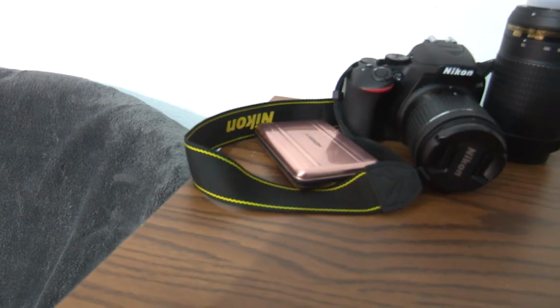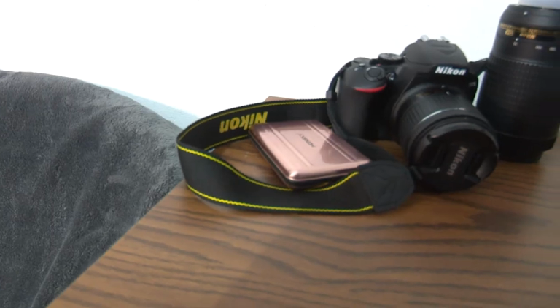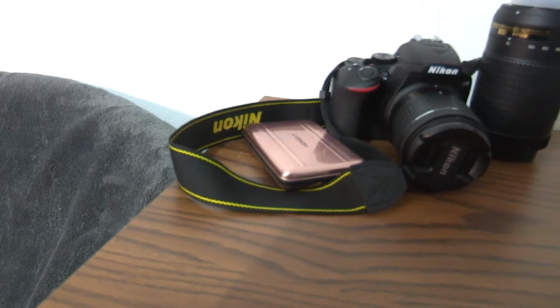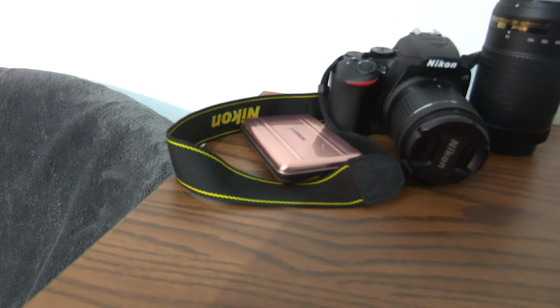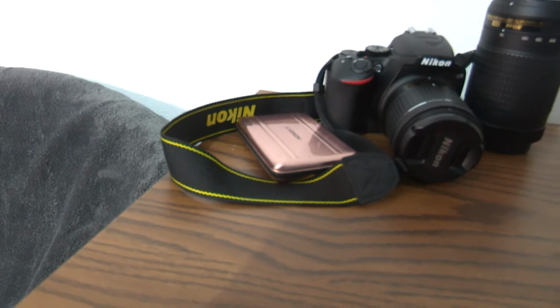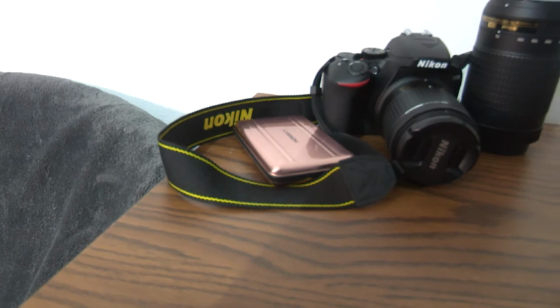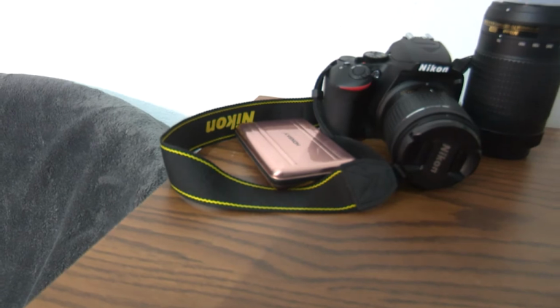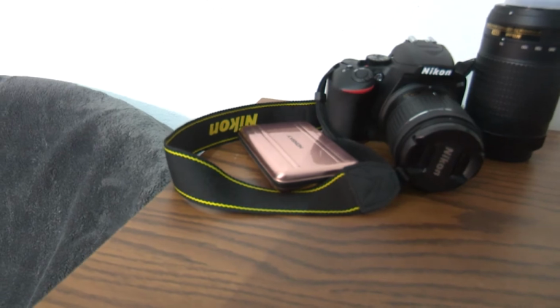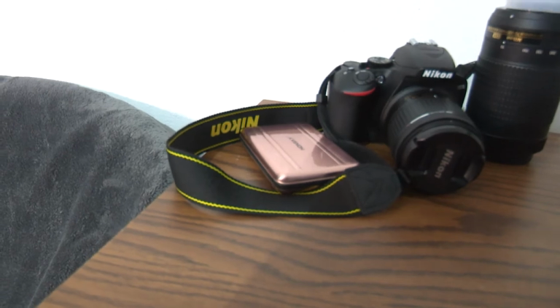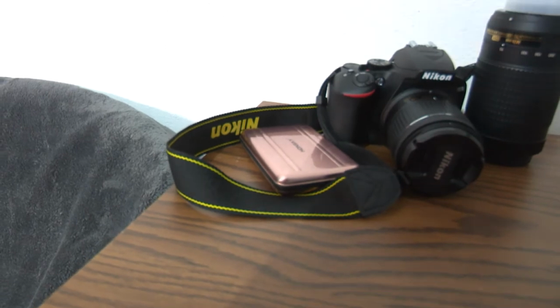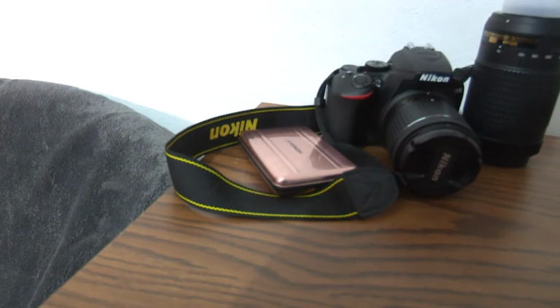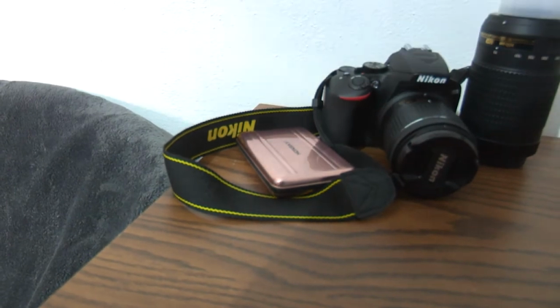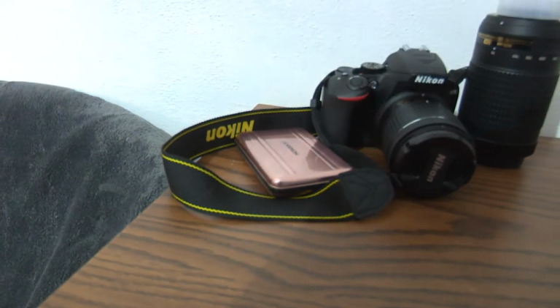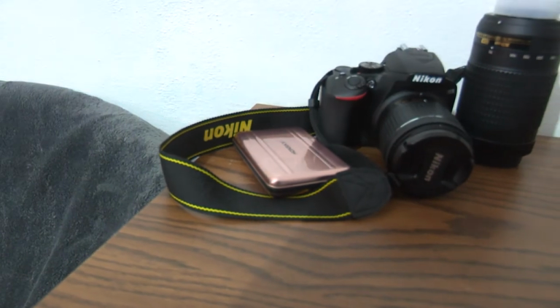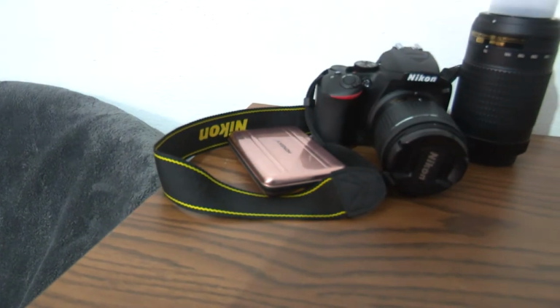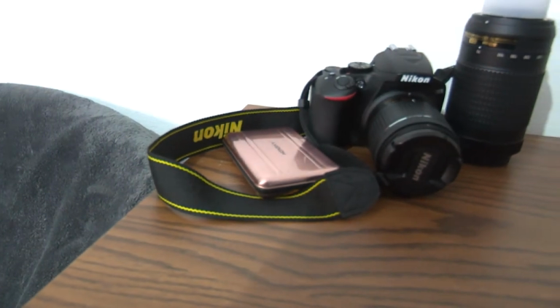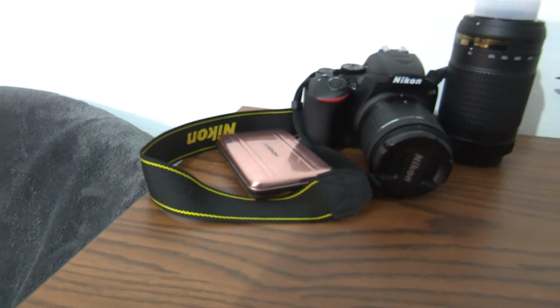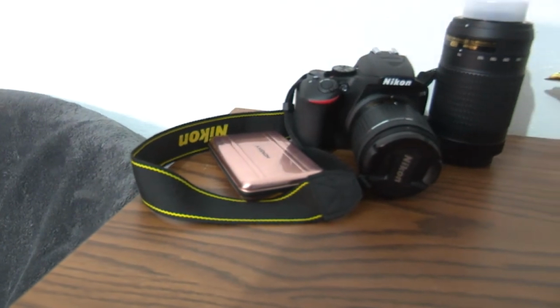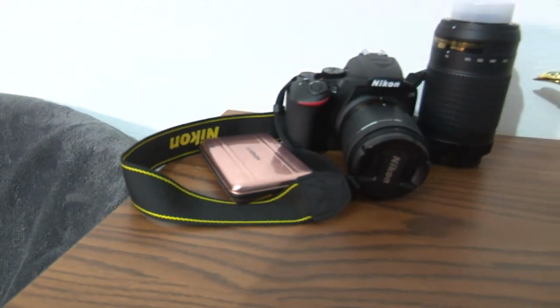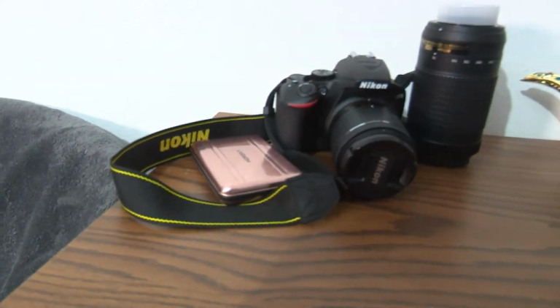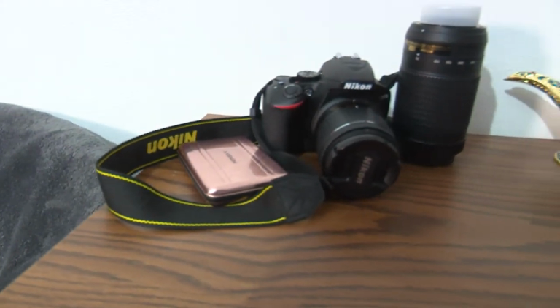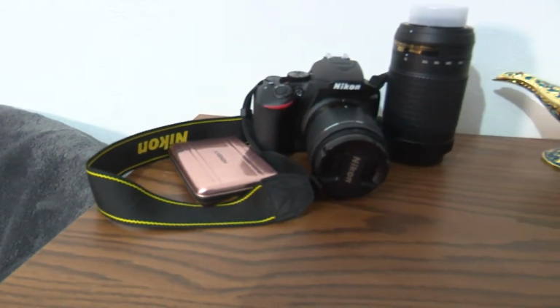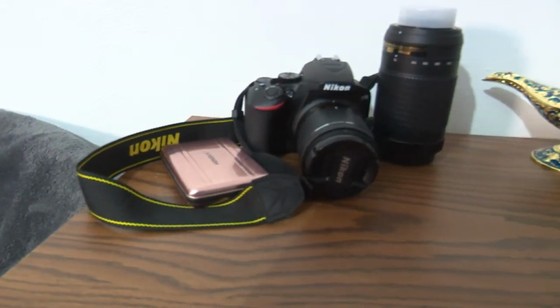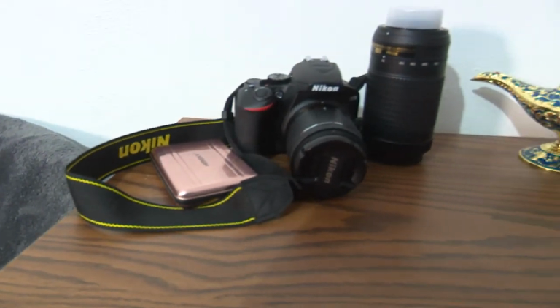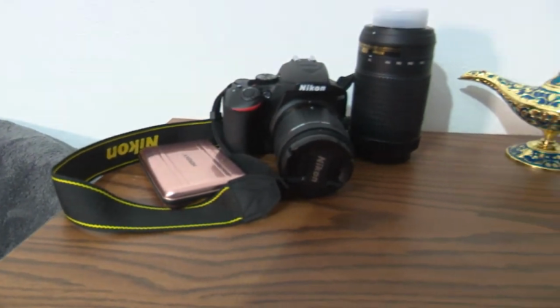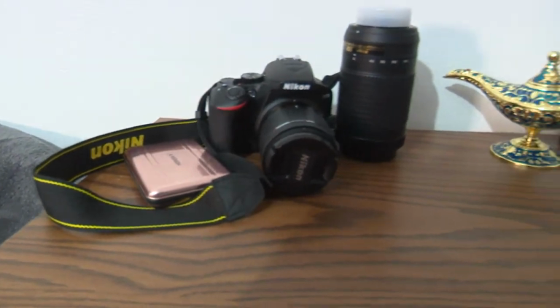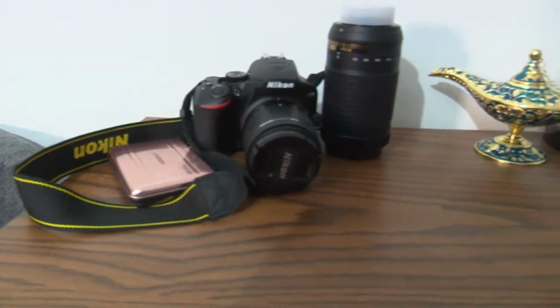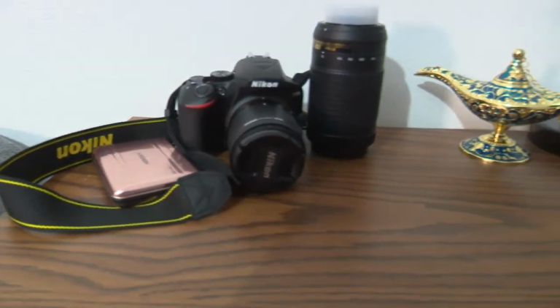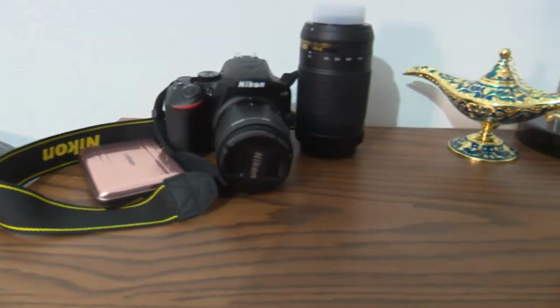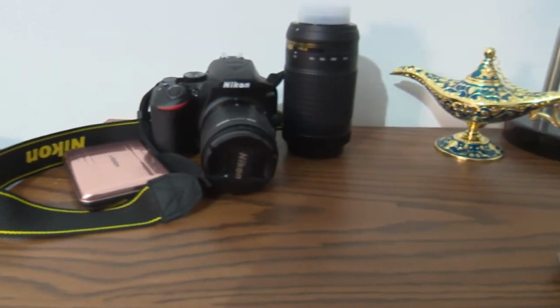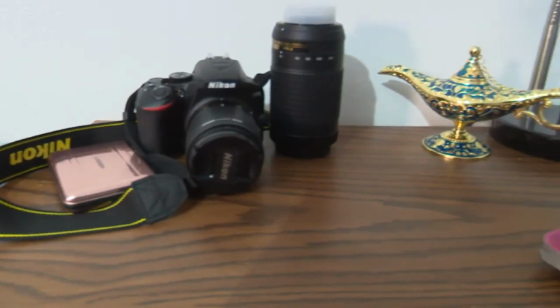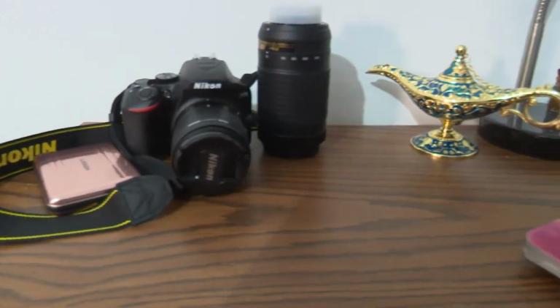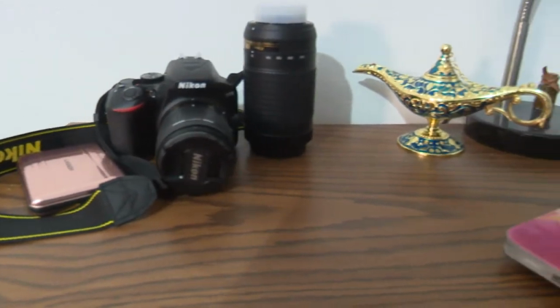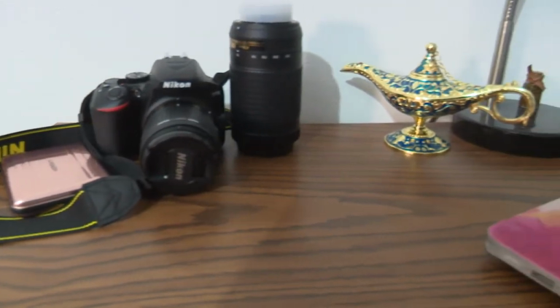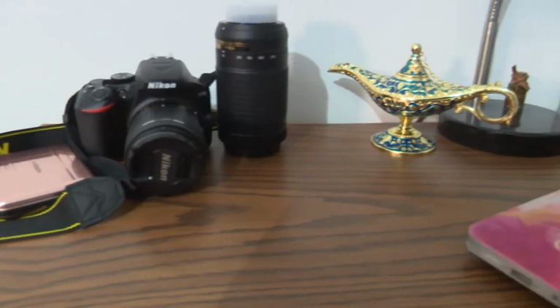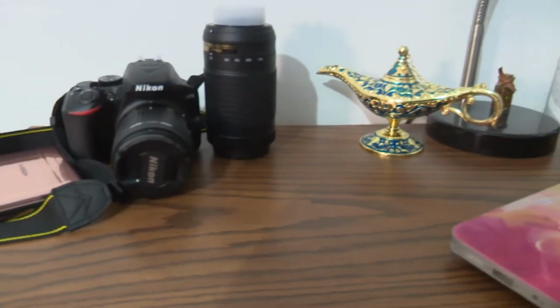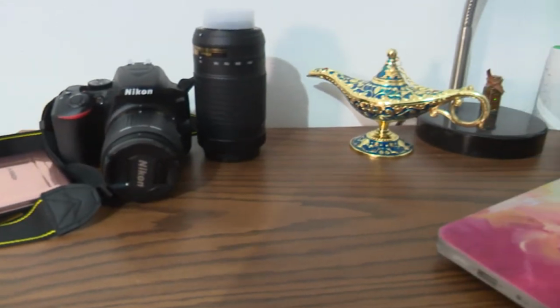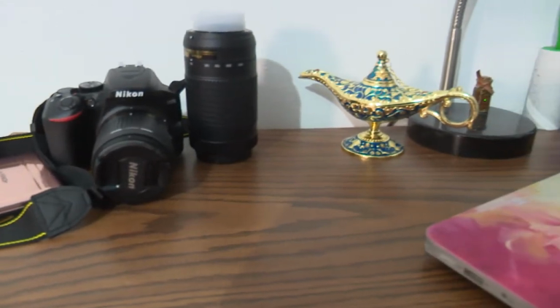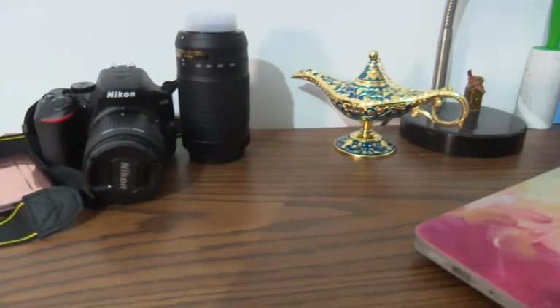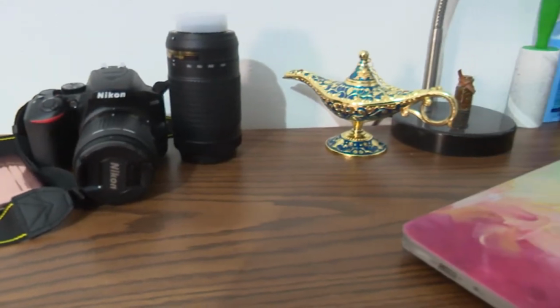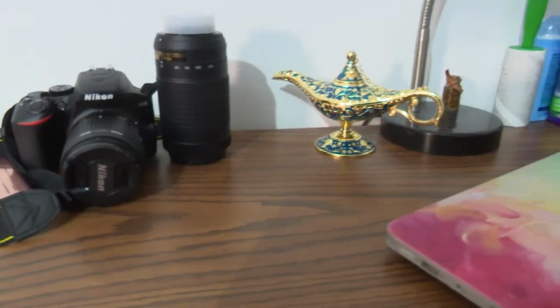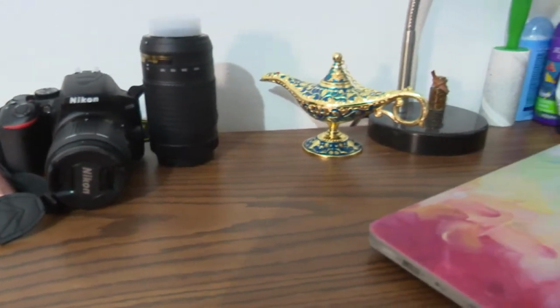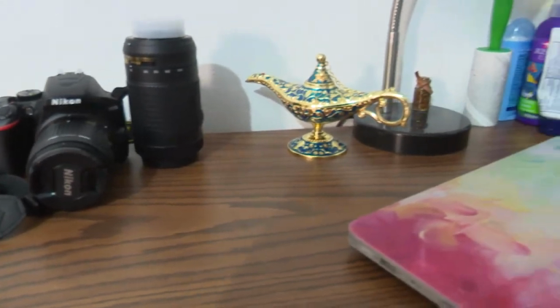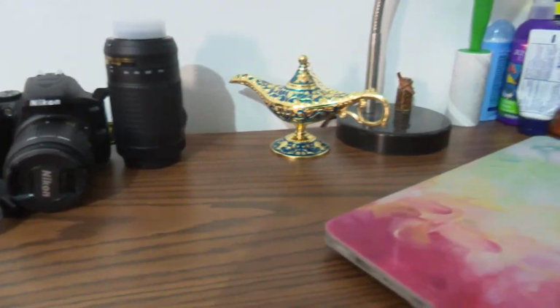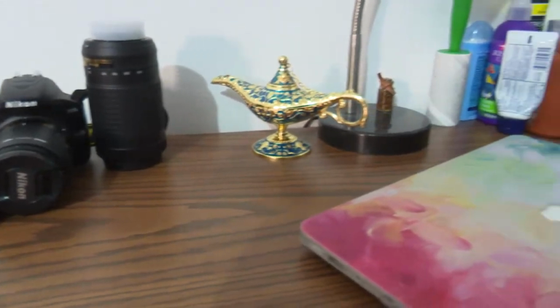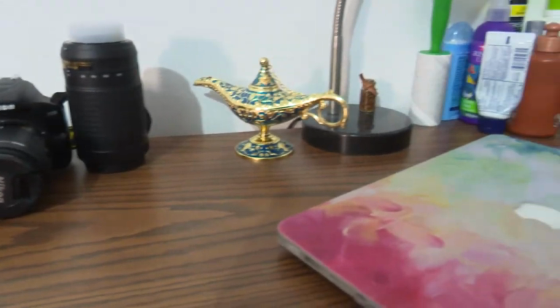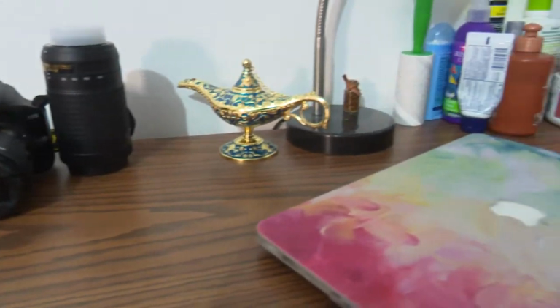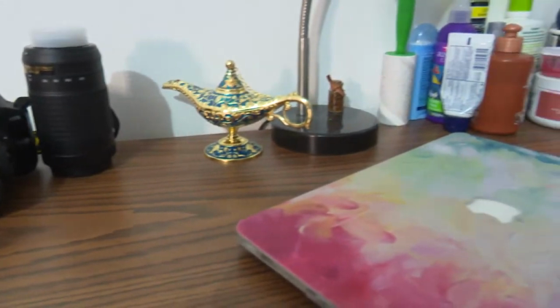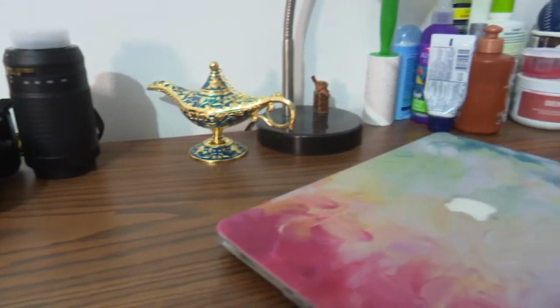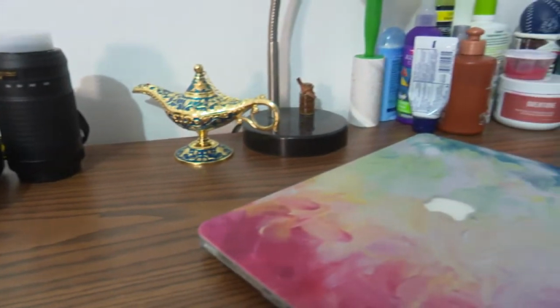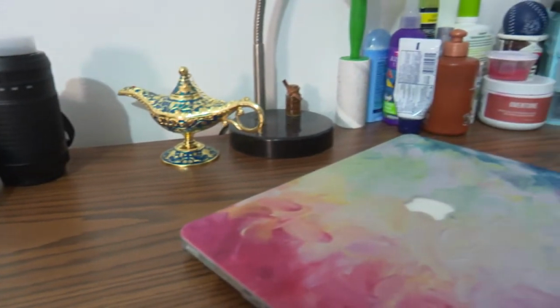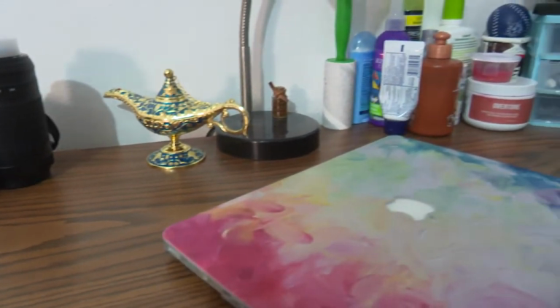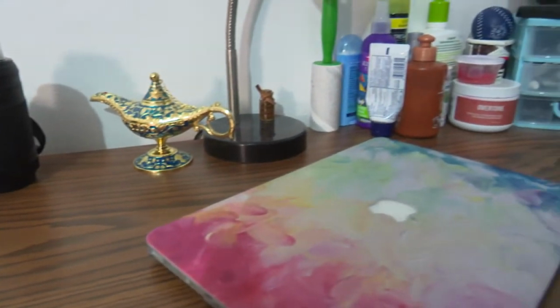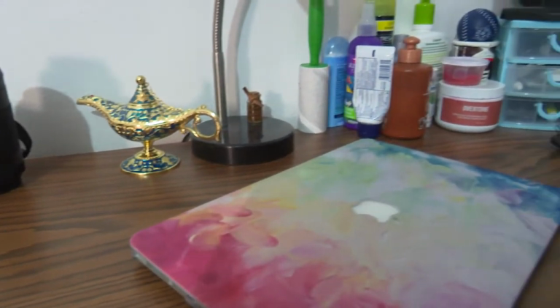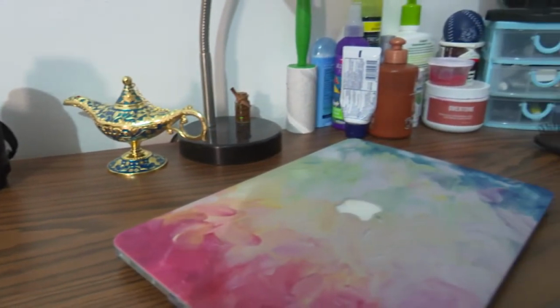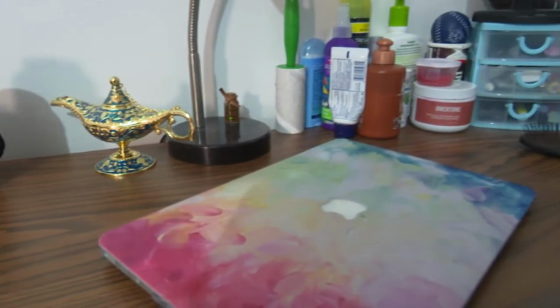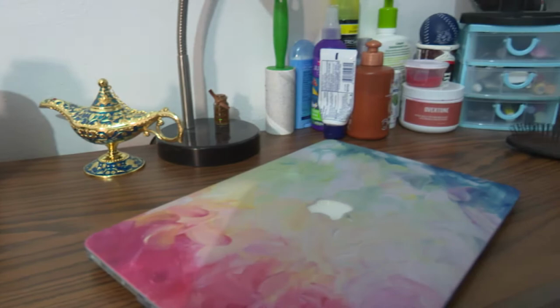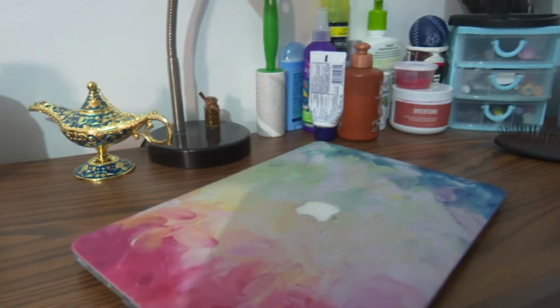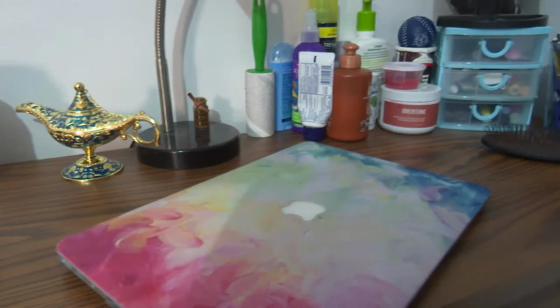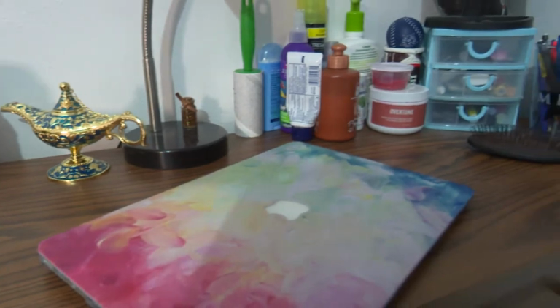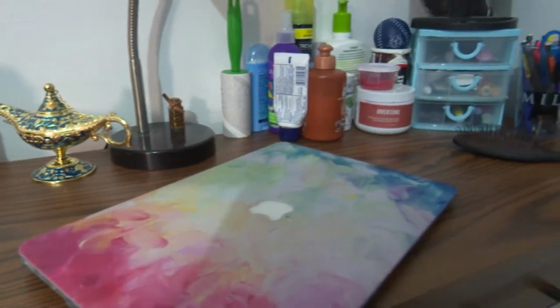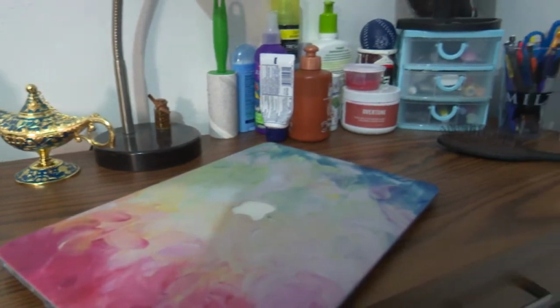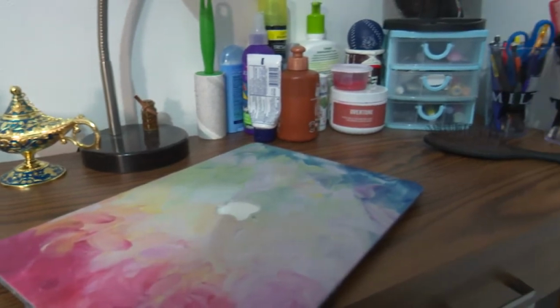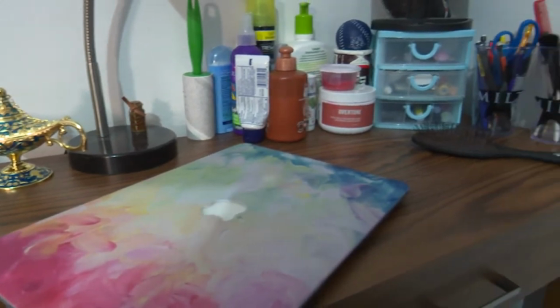Over here on my desk, I got my makeup — my makeup brushes, pencils, stuff like that.